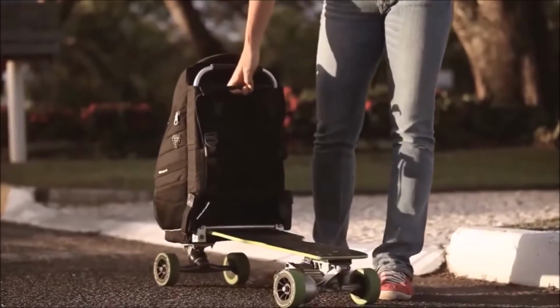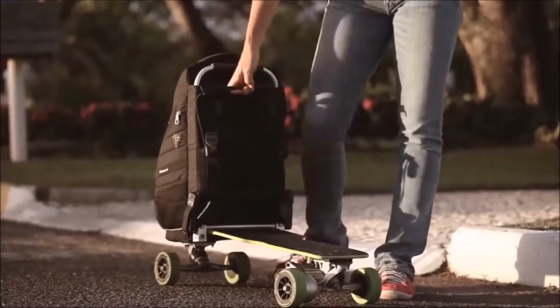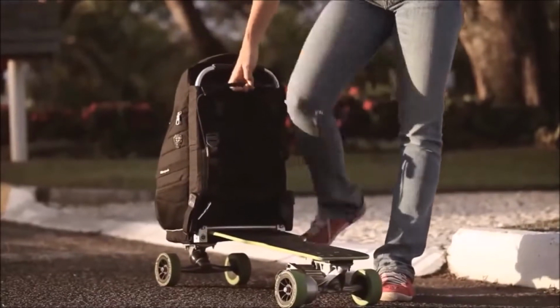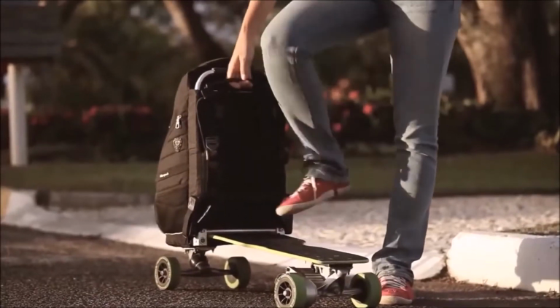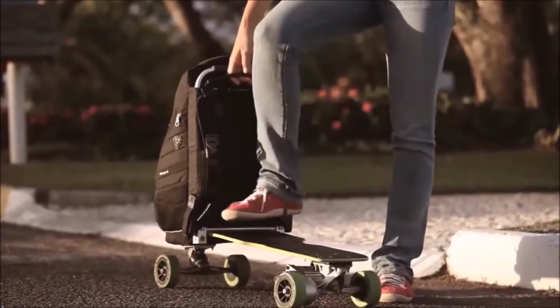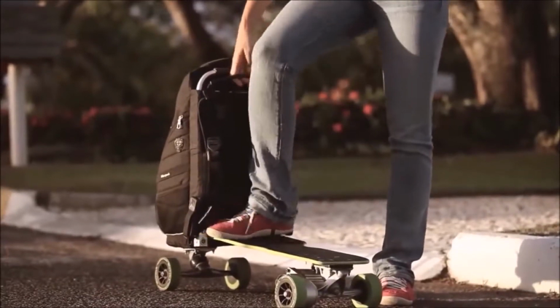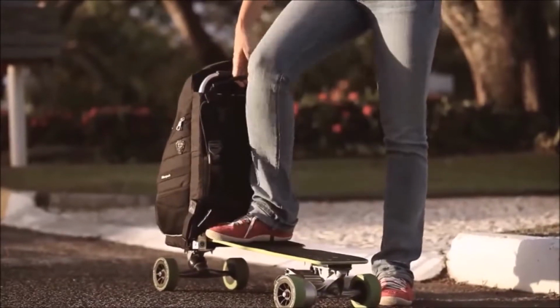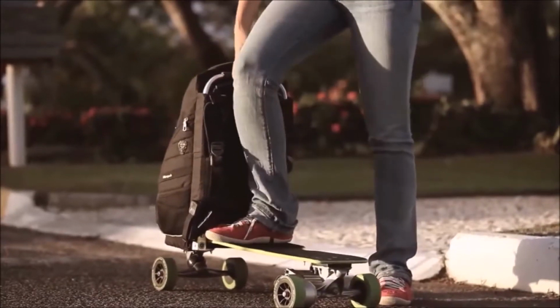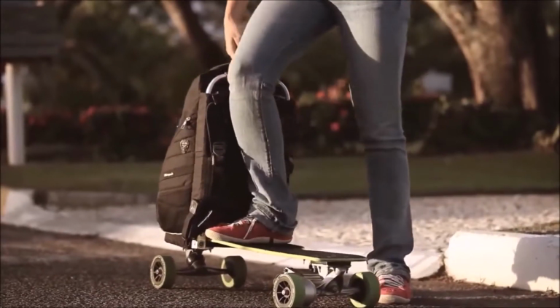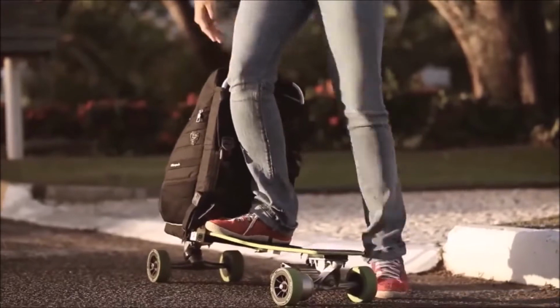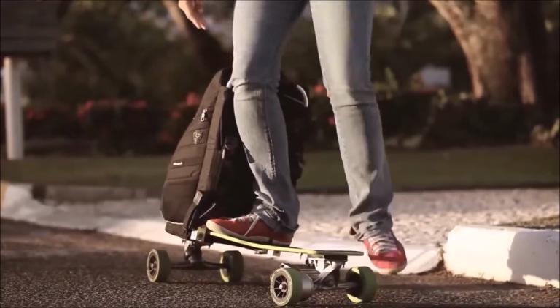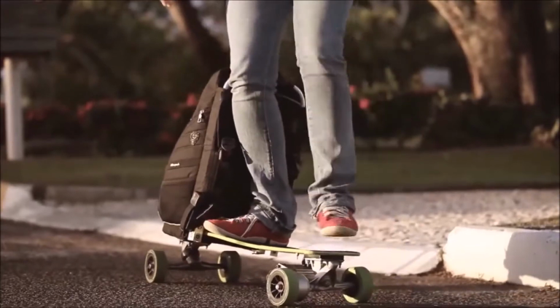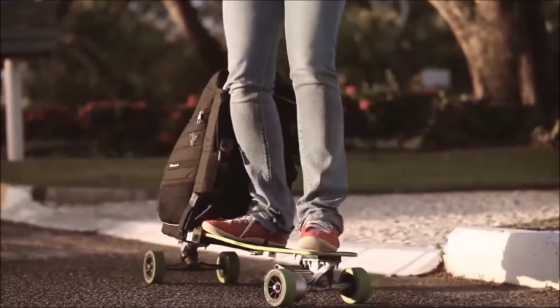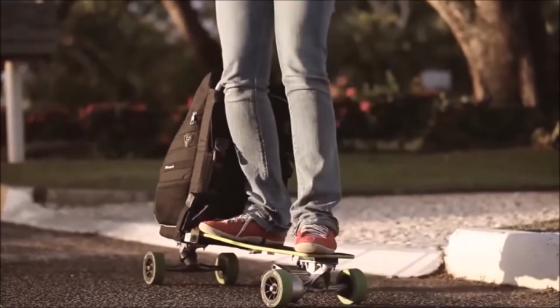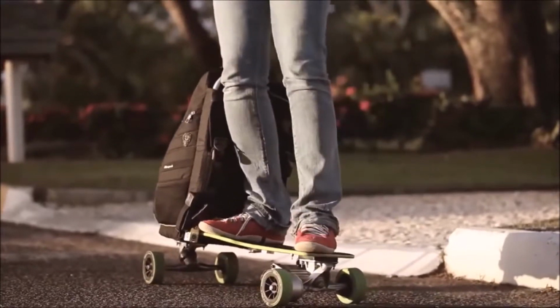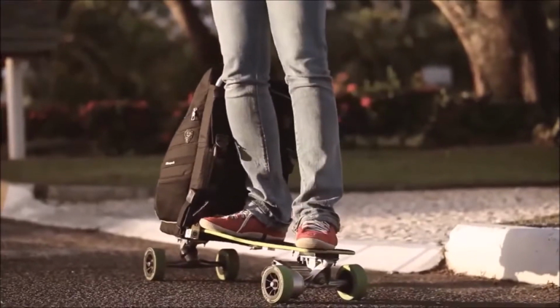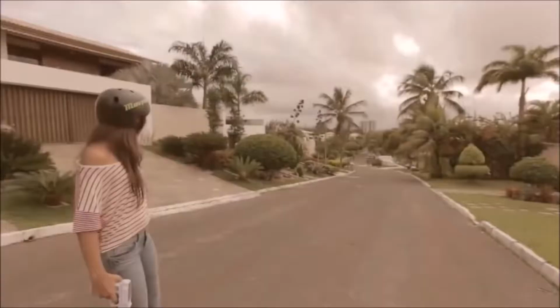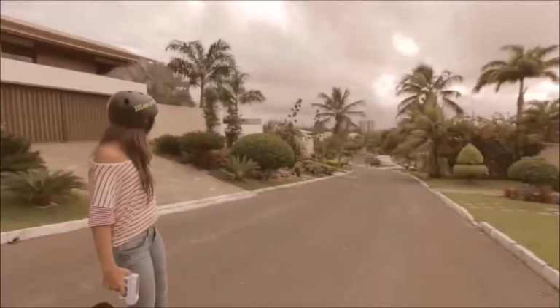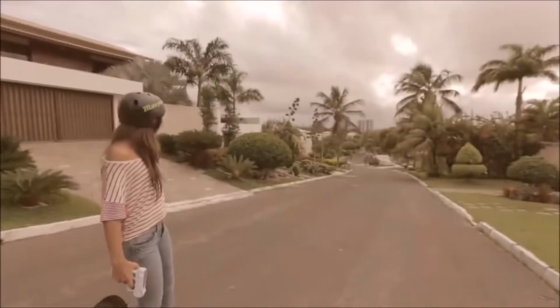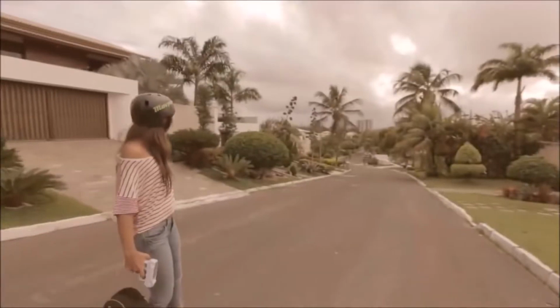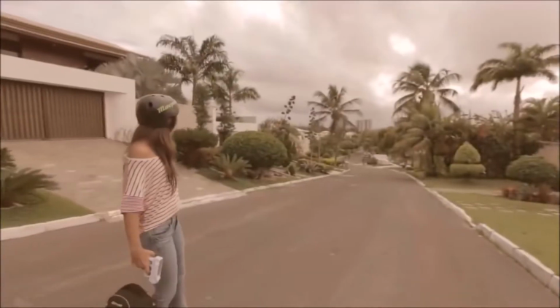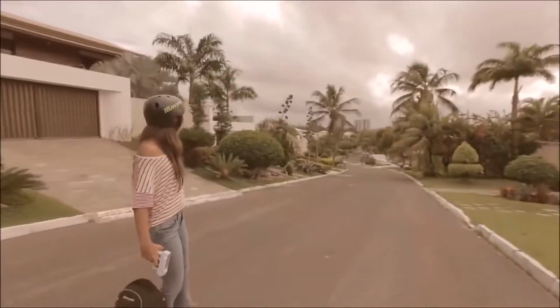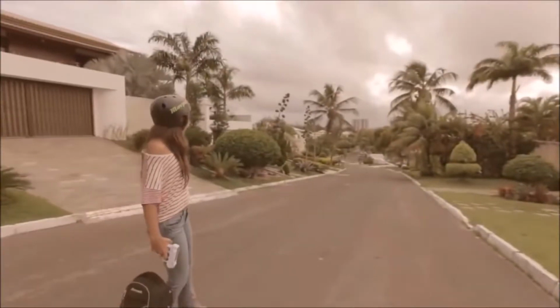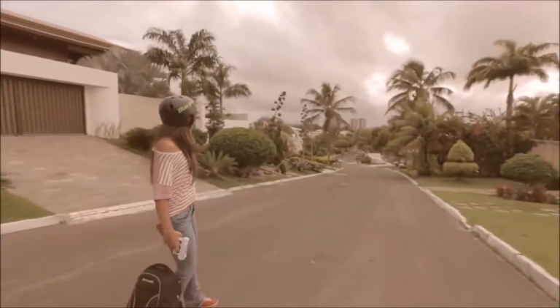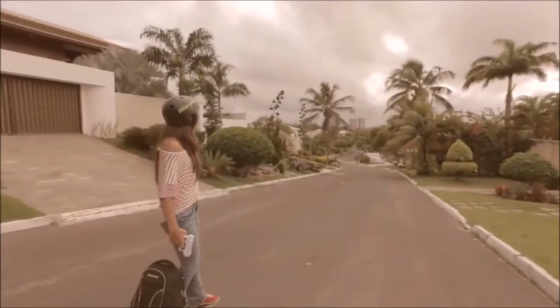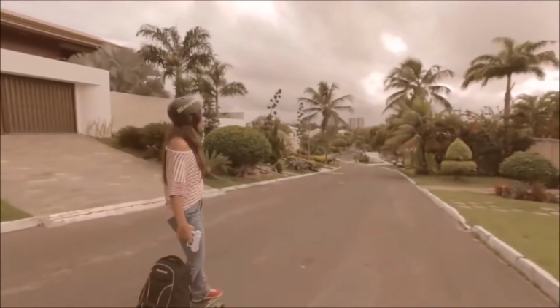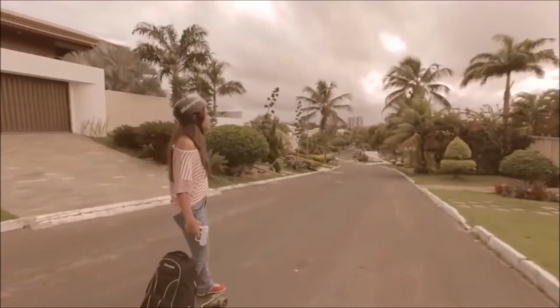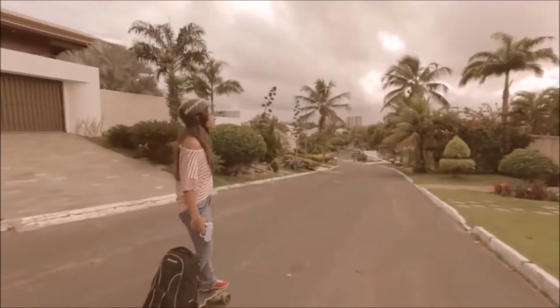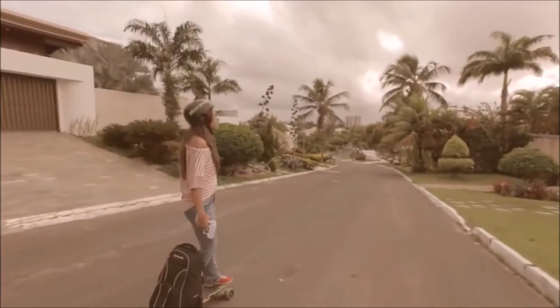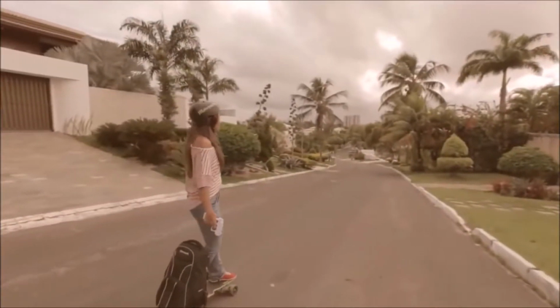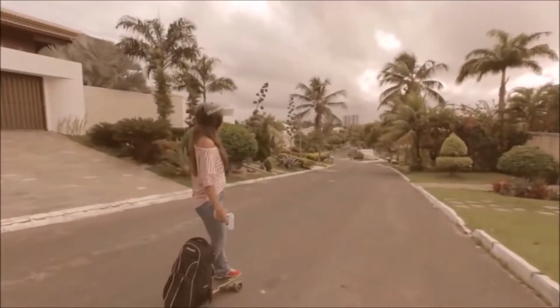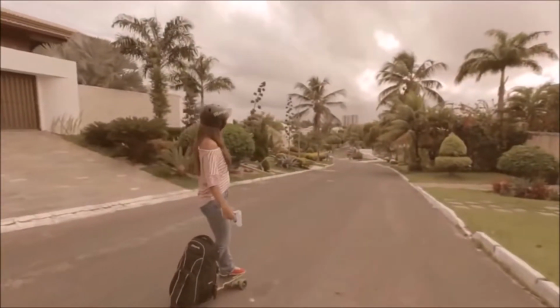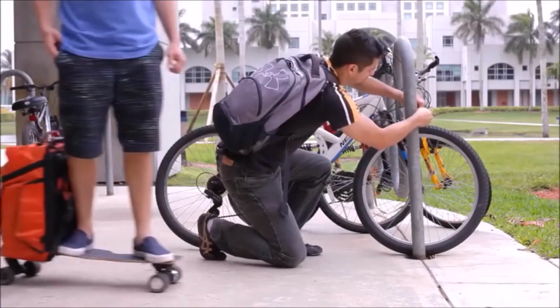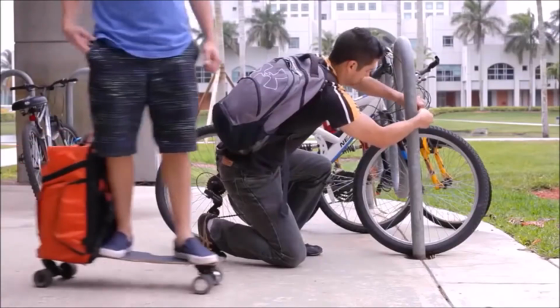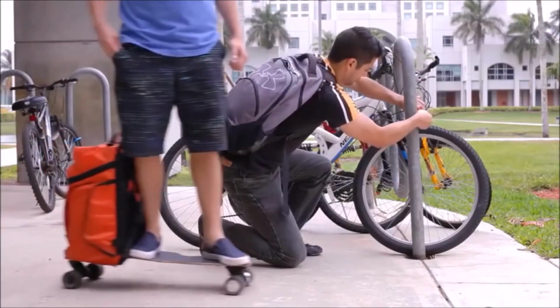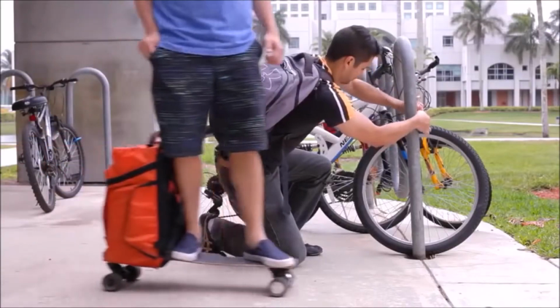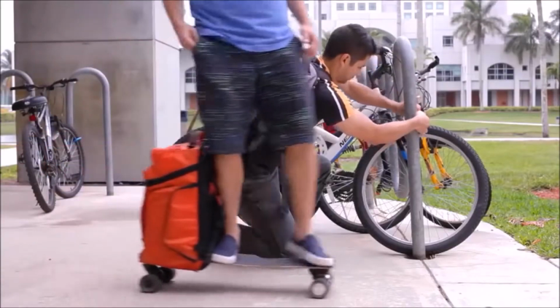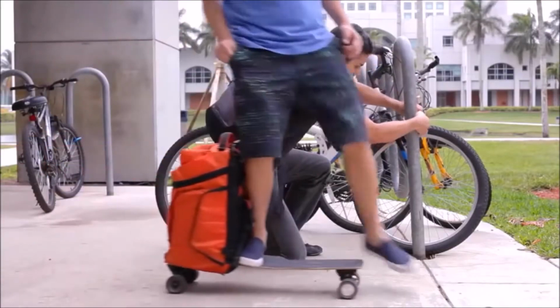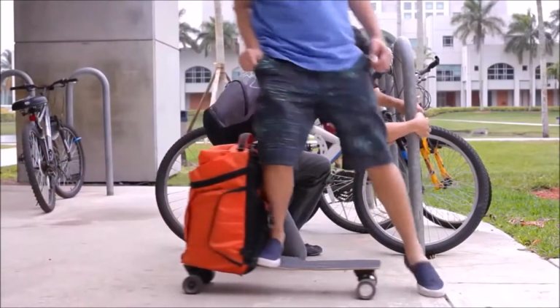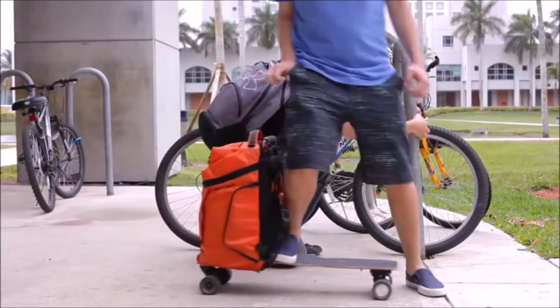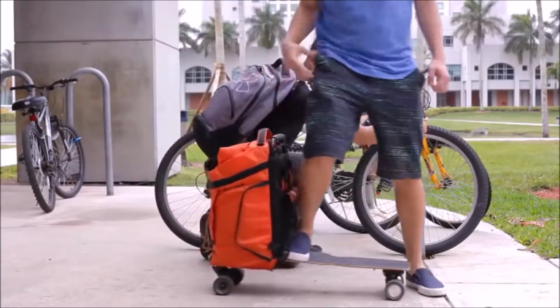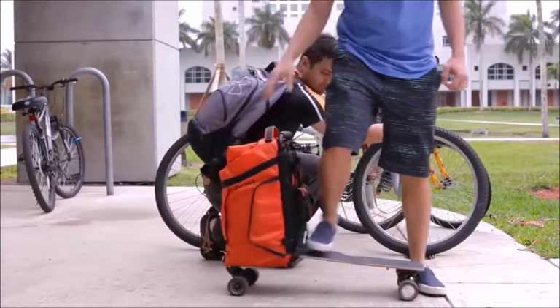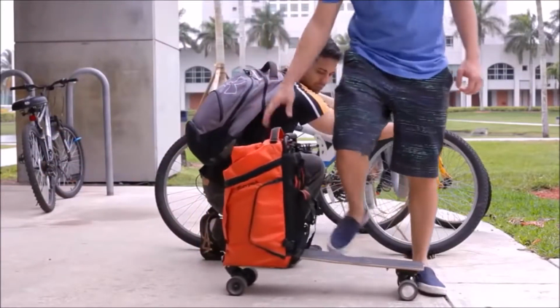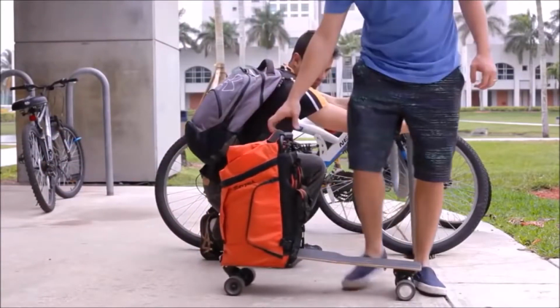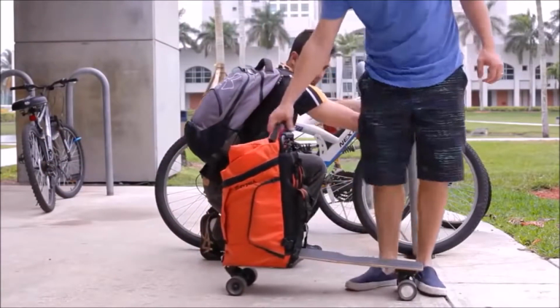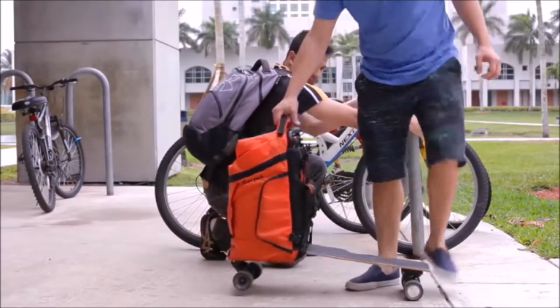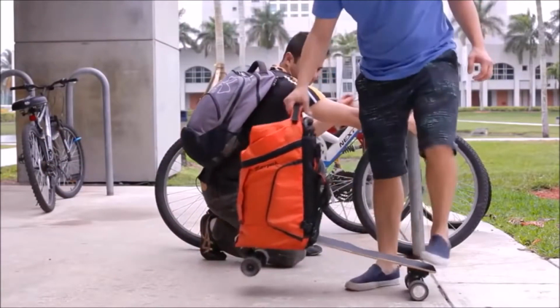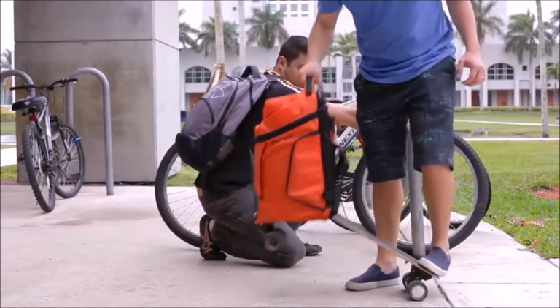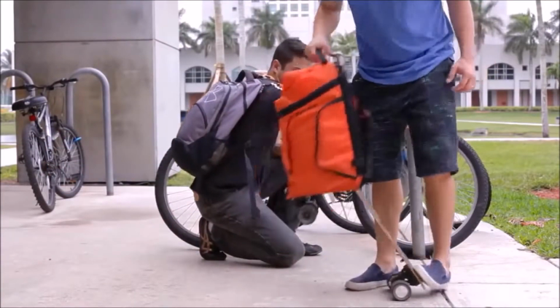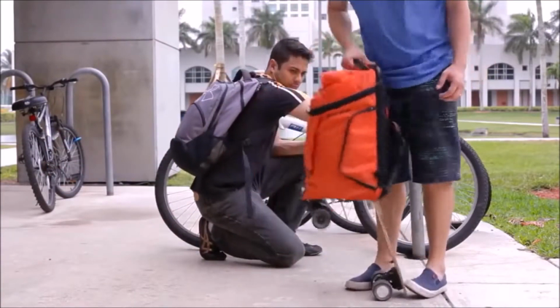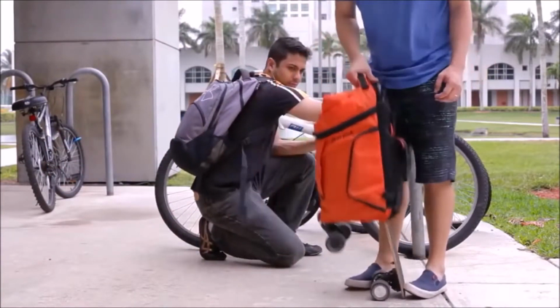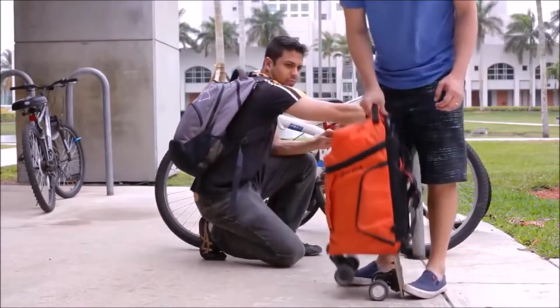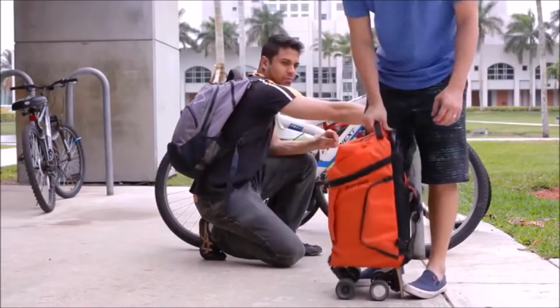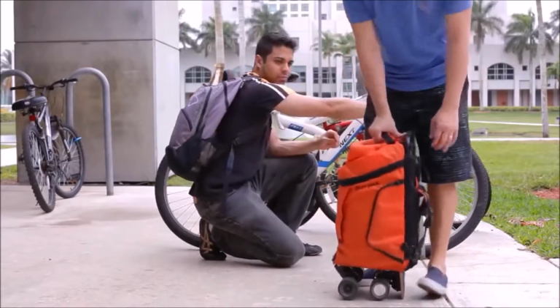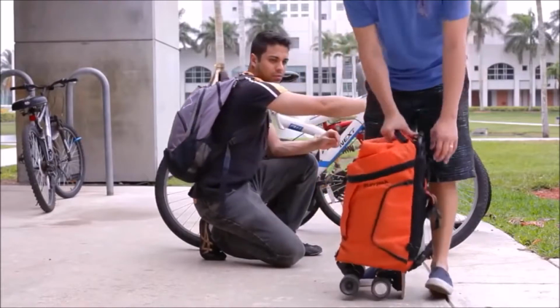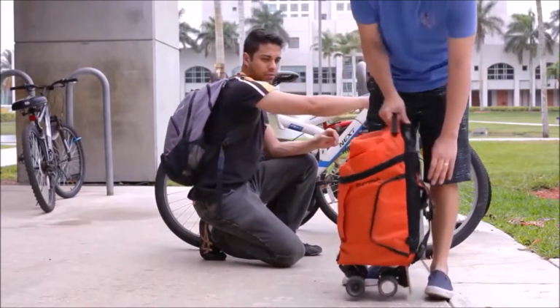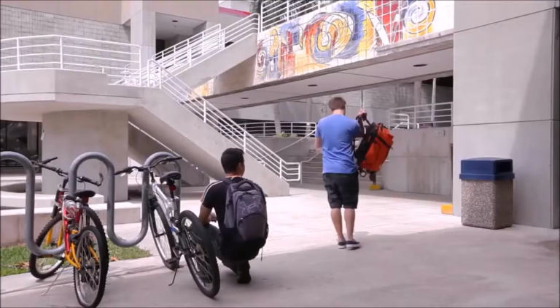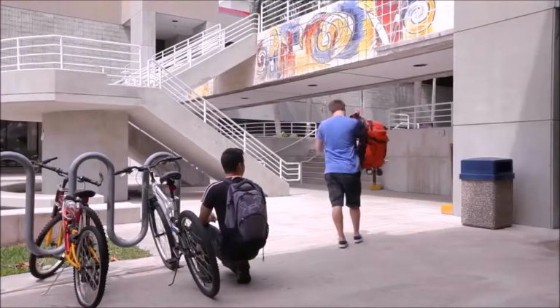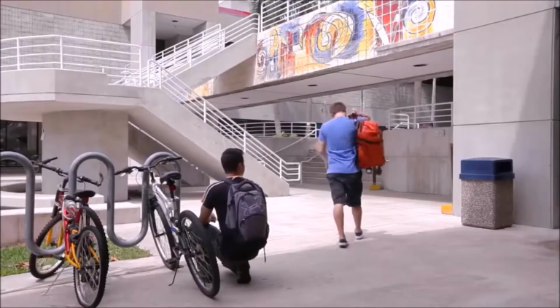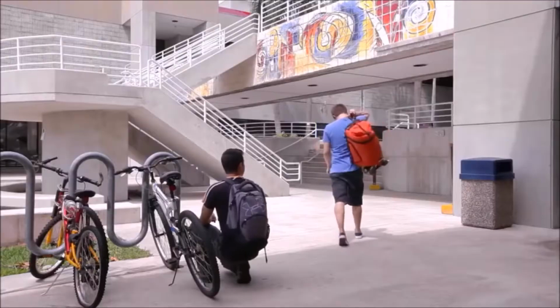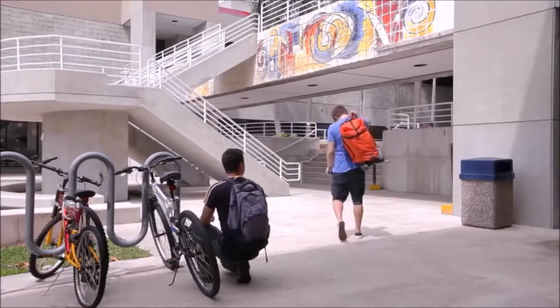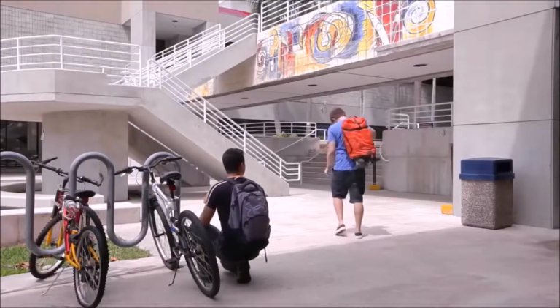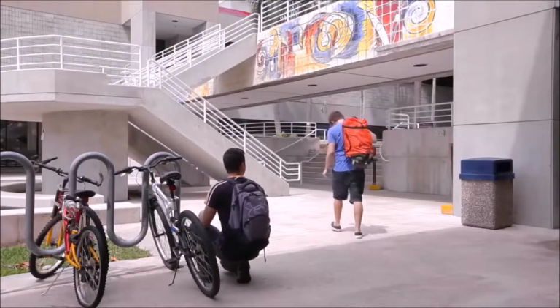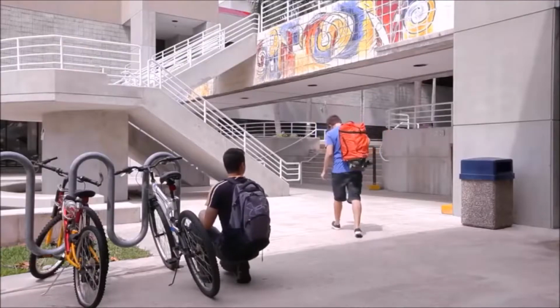61. Electric Vehicle Backpack. Unfolds in one movement into an electric vehicle which goes up to 20 miles an hour with a wireless remote control.